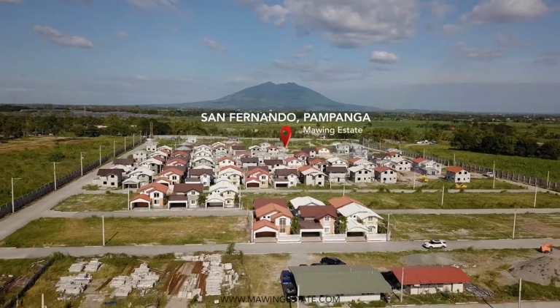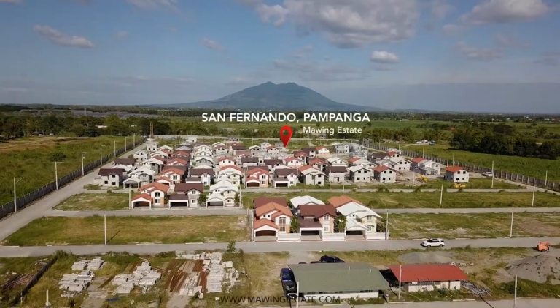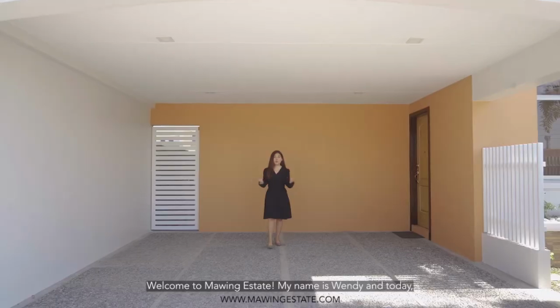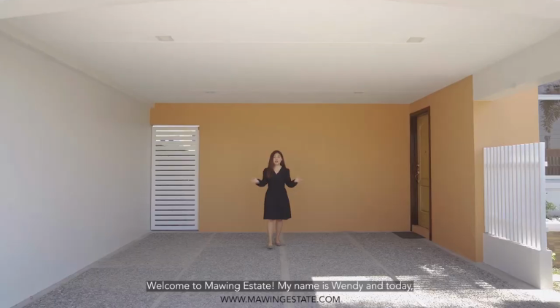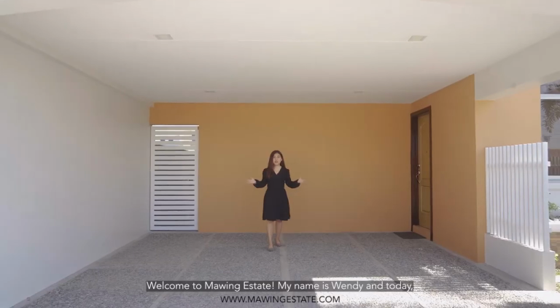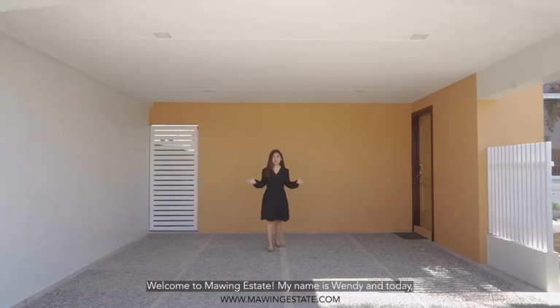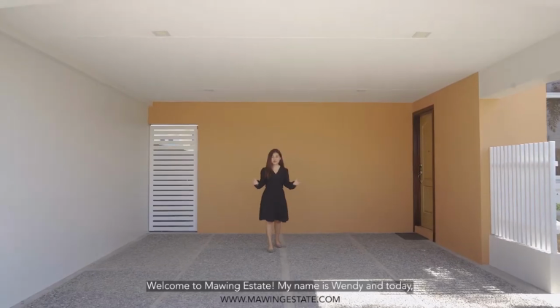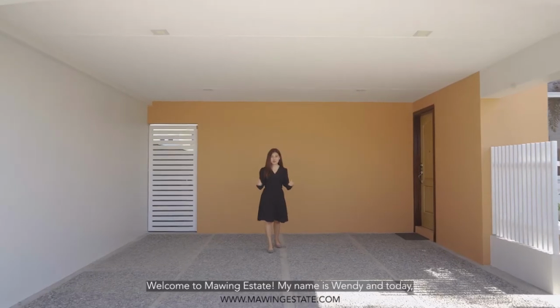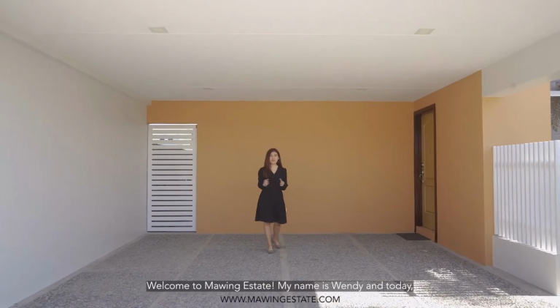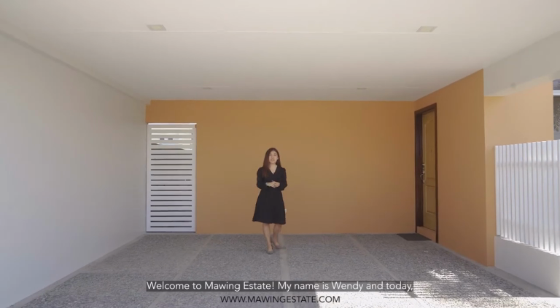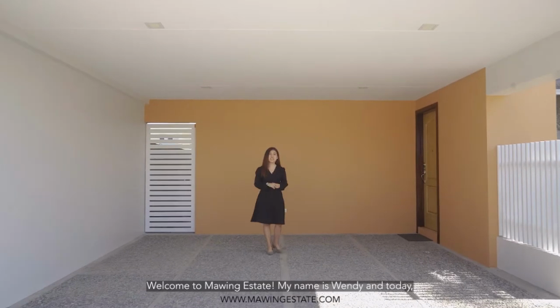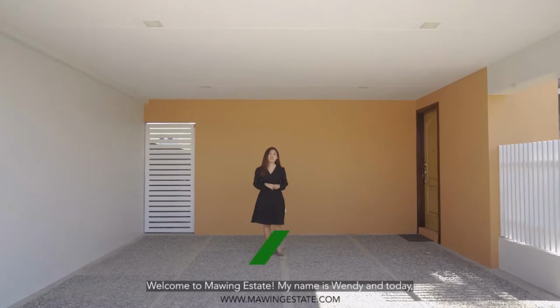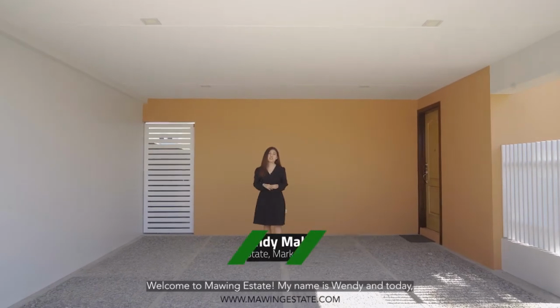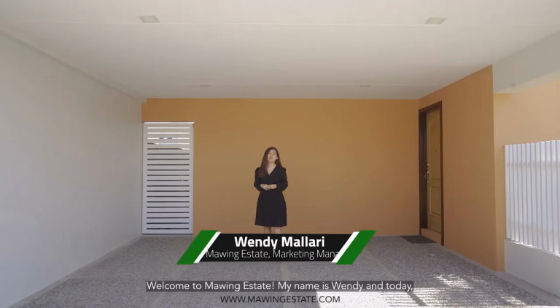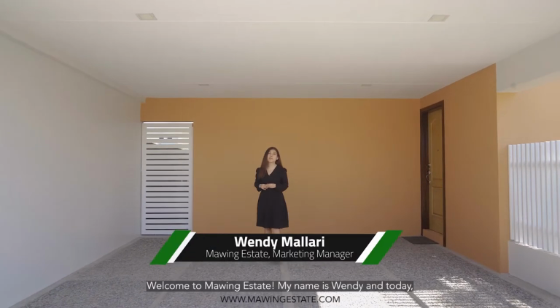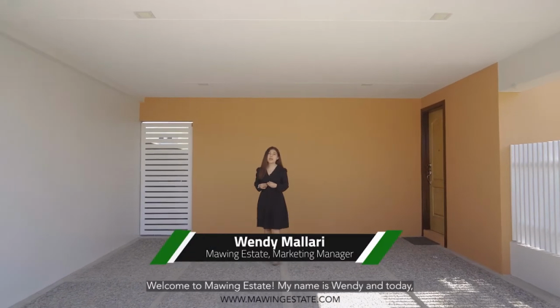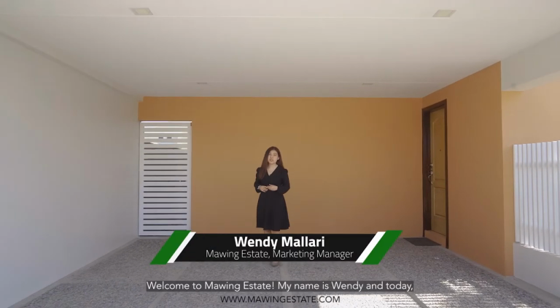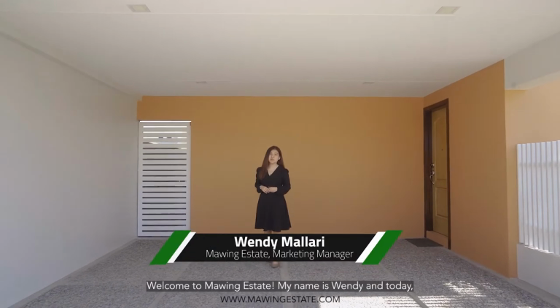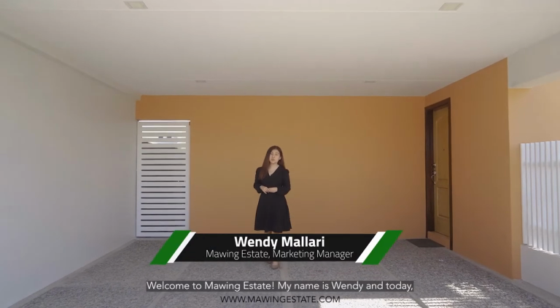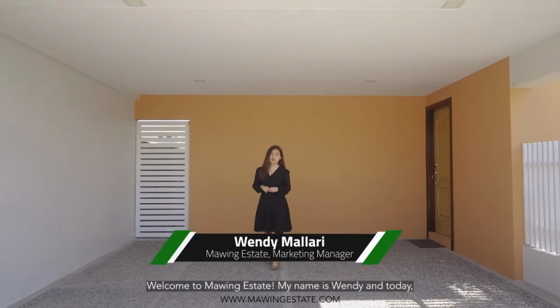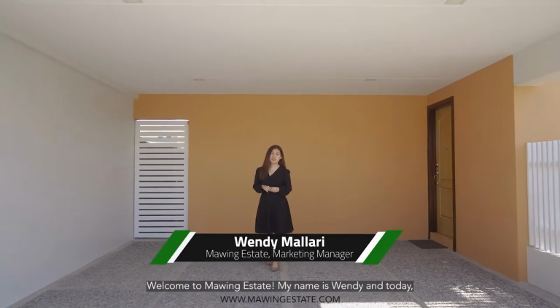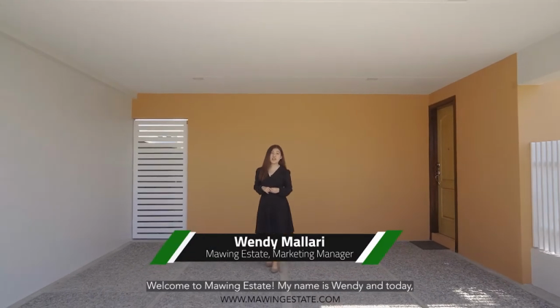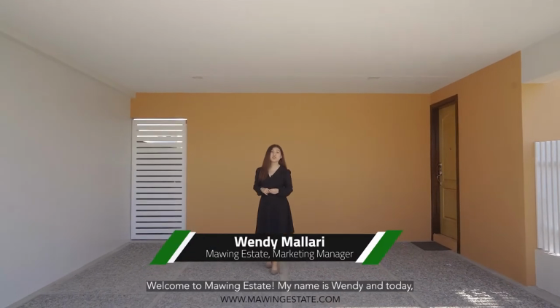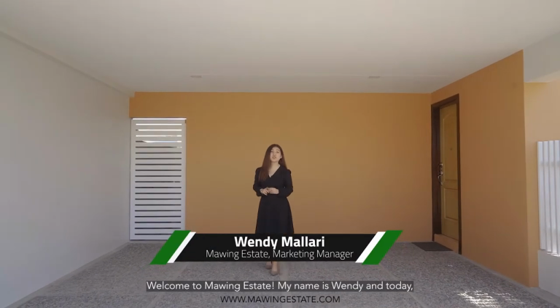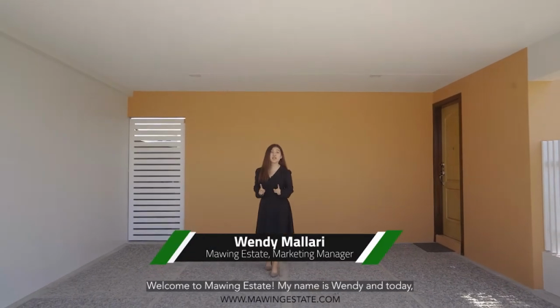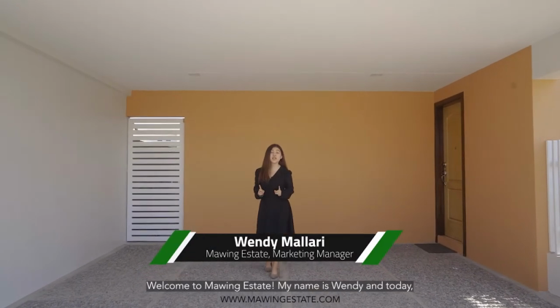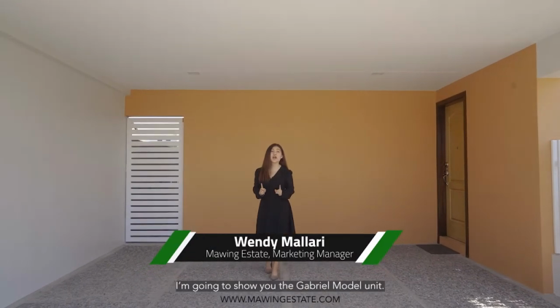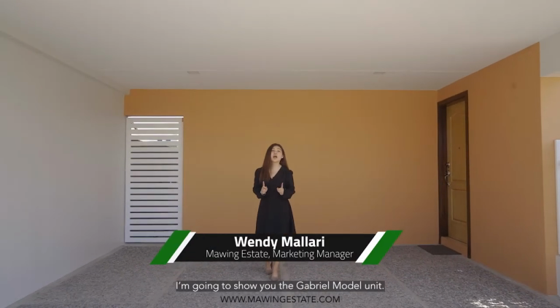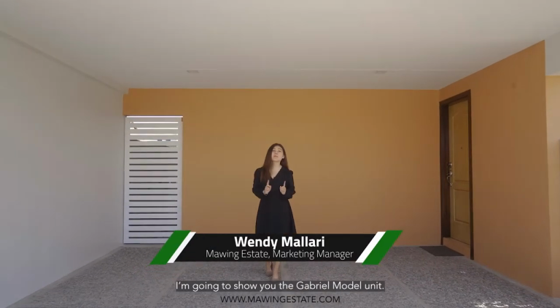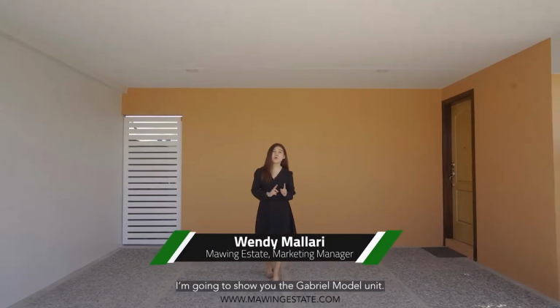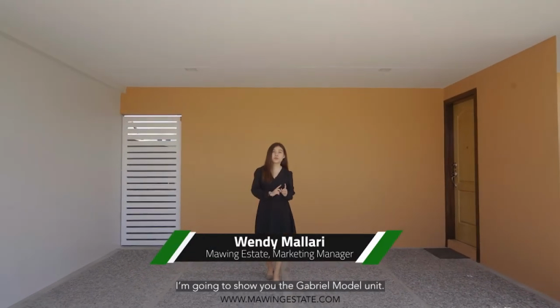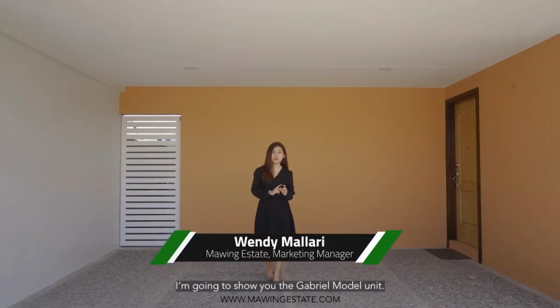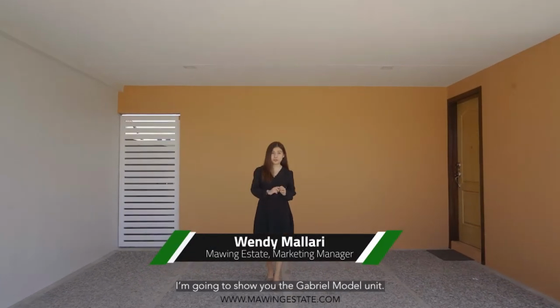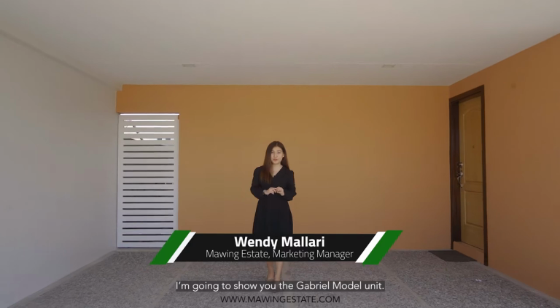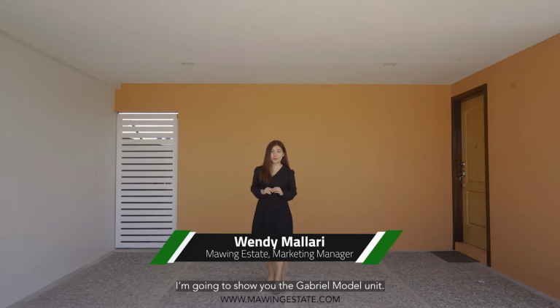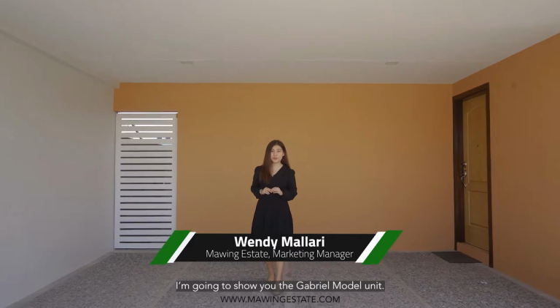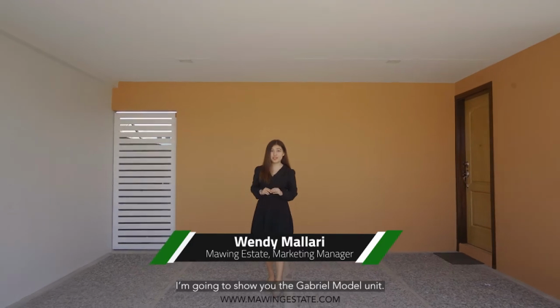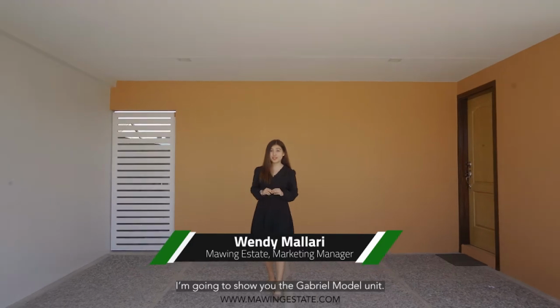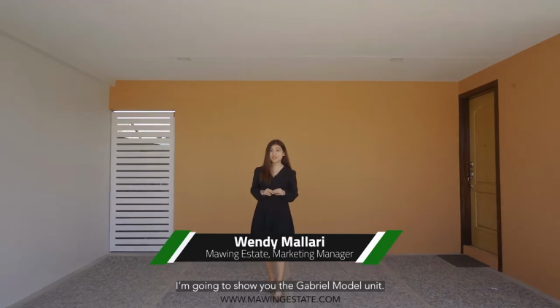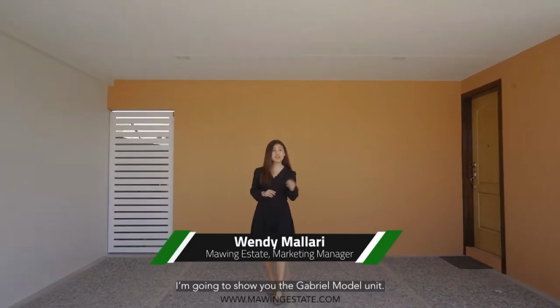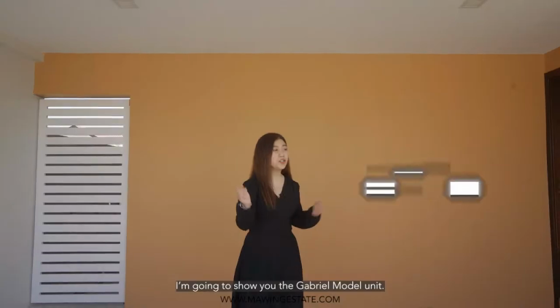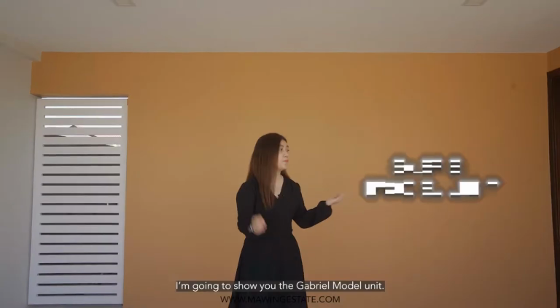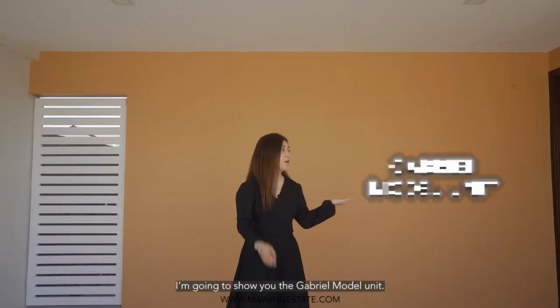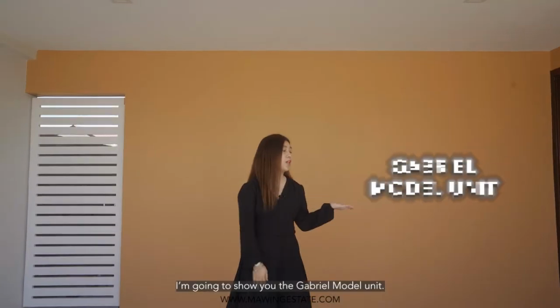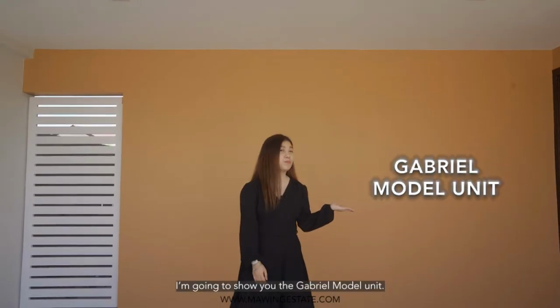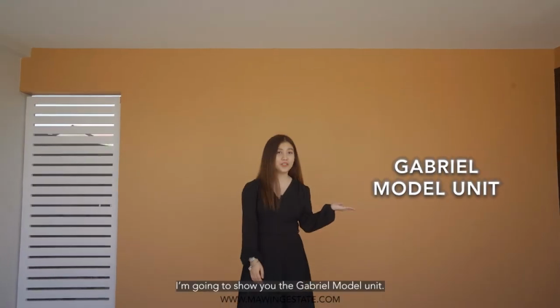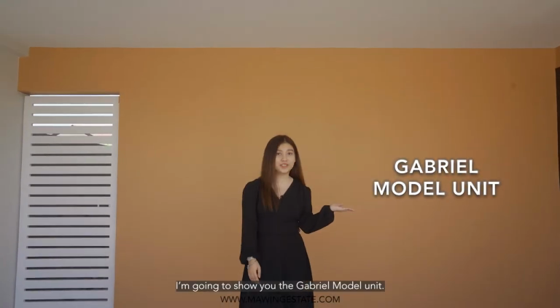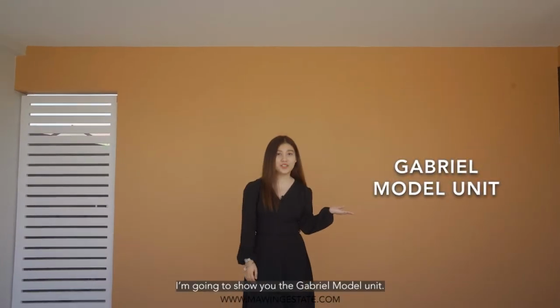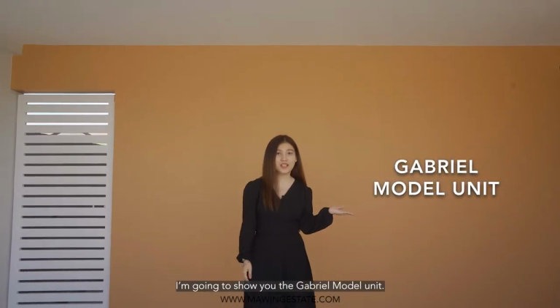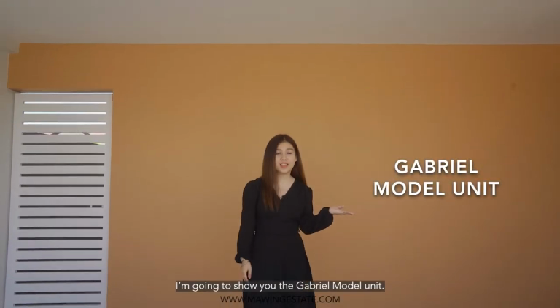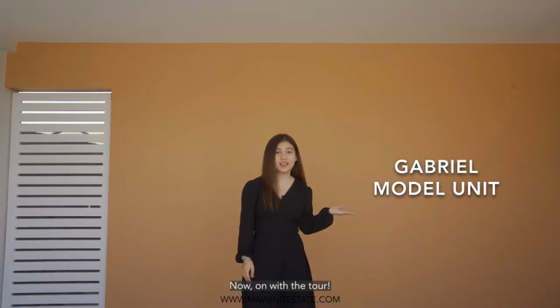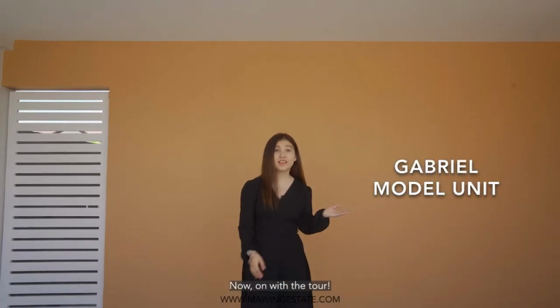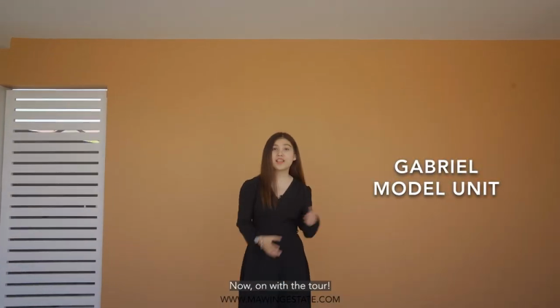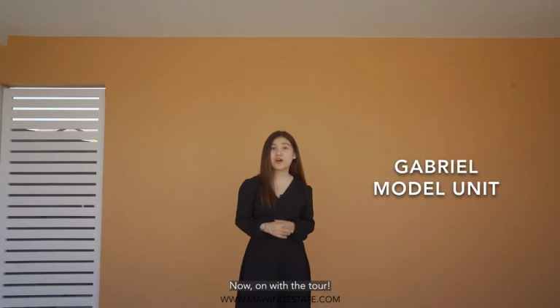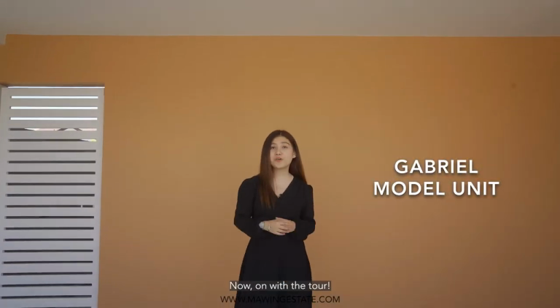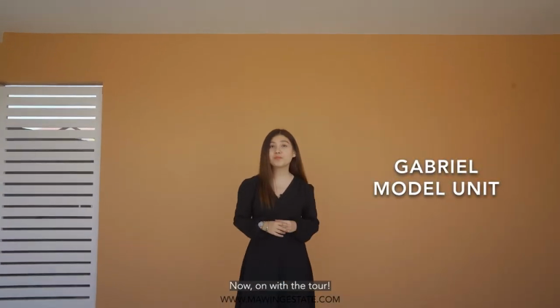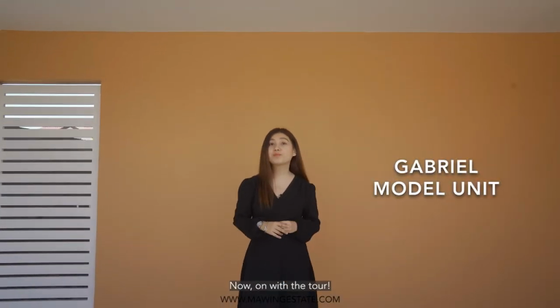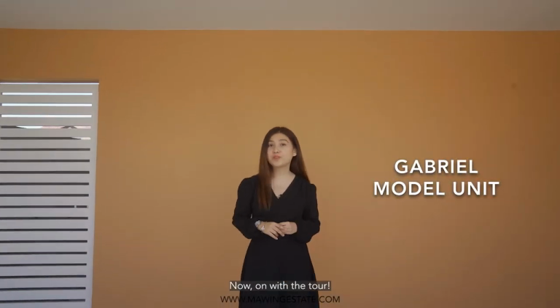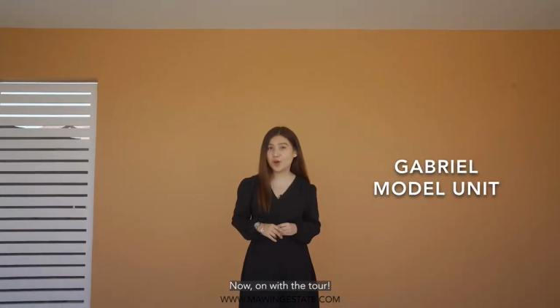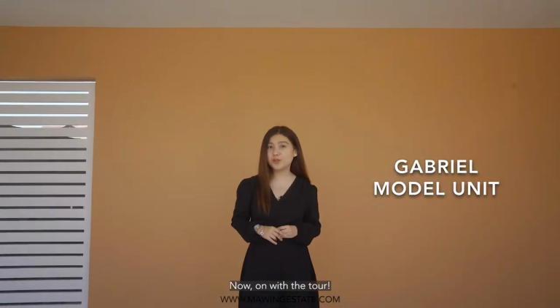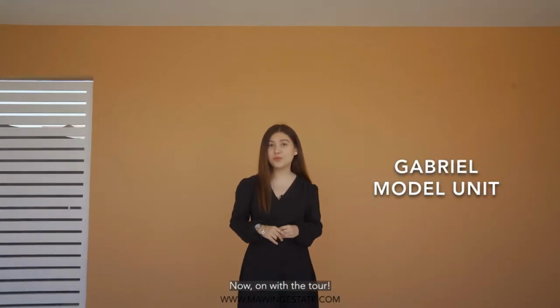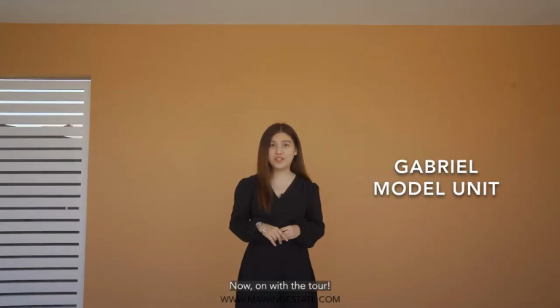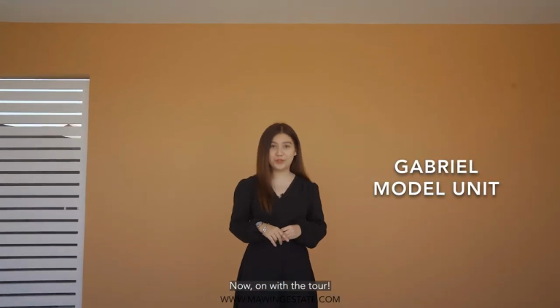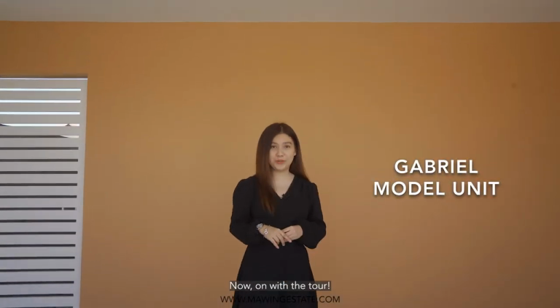Welcome to Maui Estate. My name is Wendy and today I'm going to show you the Cabrel model unit. Now, on with the tour.